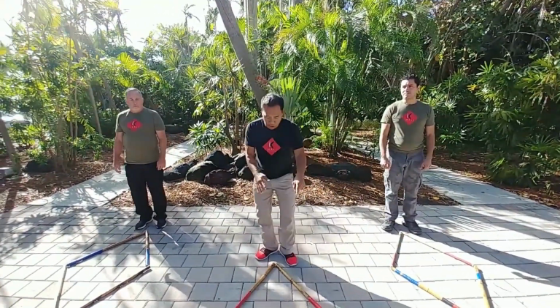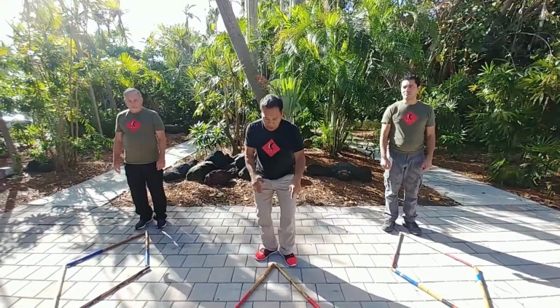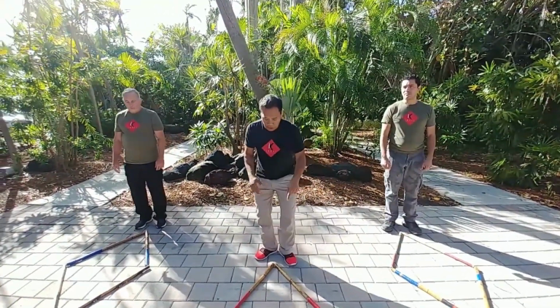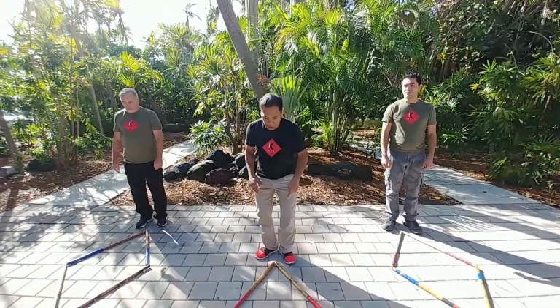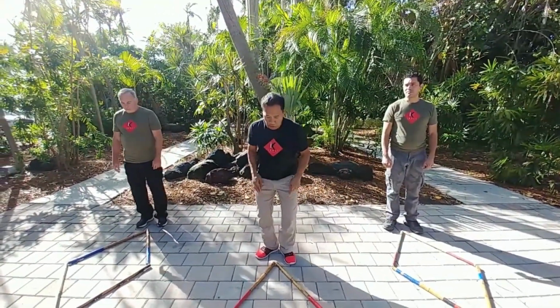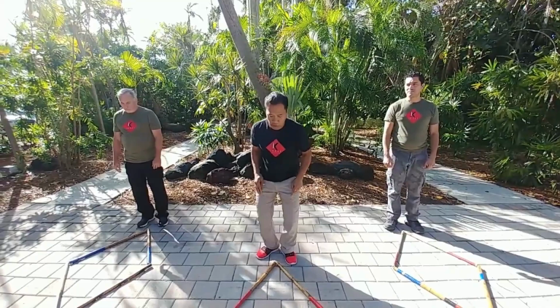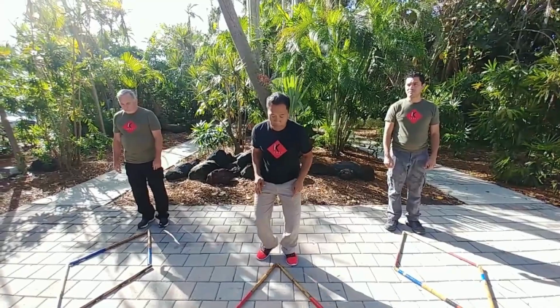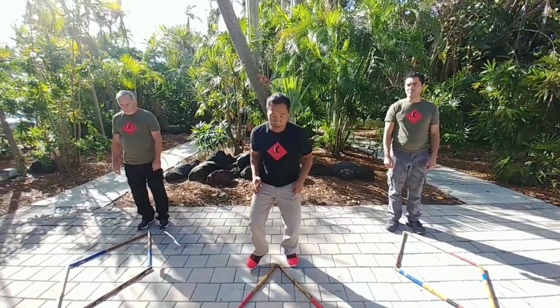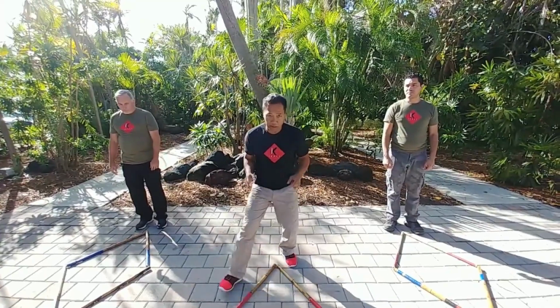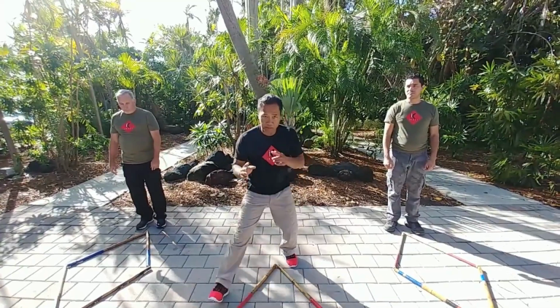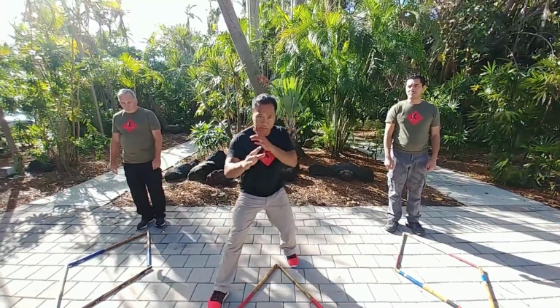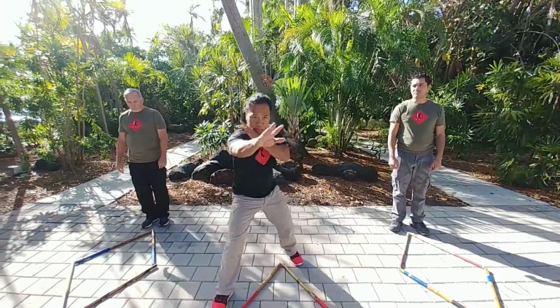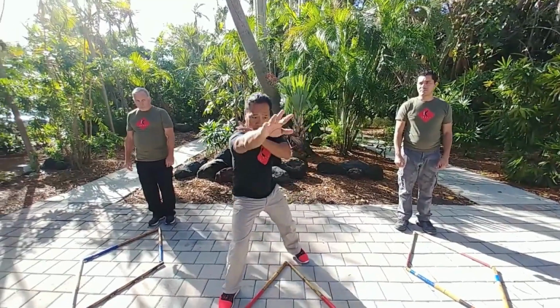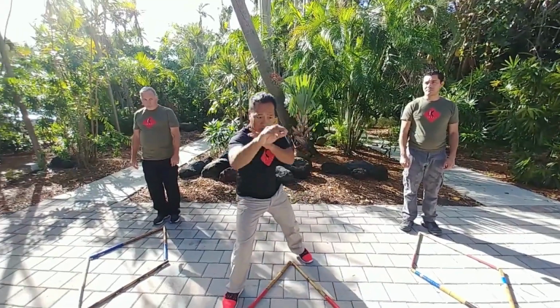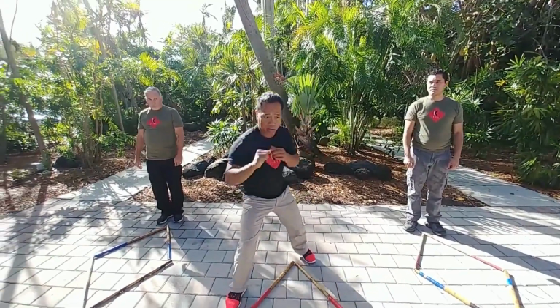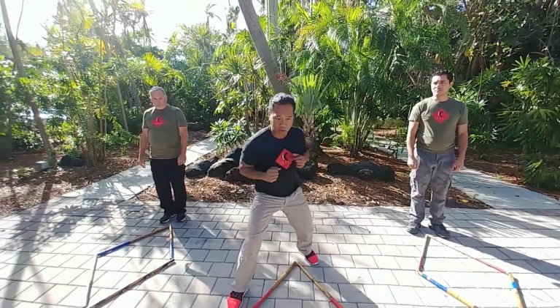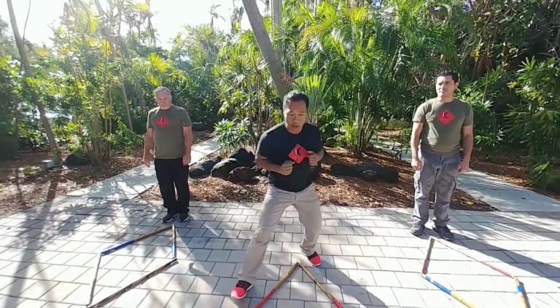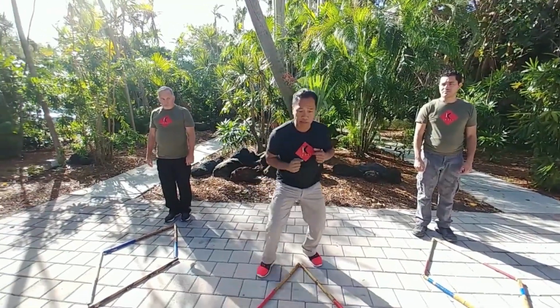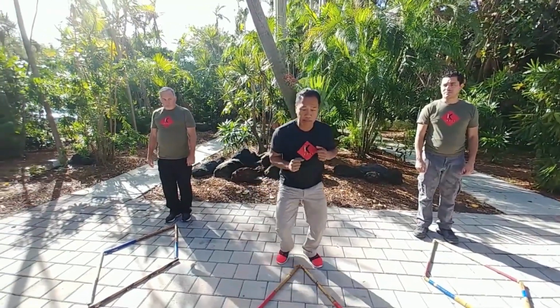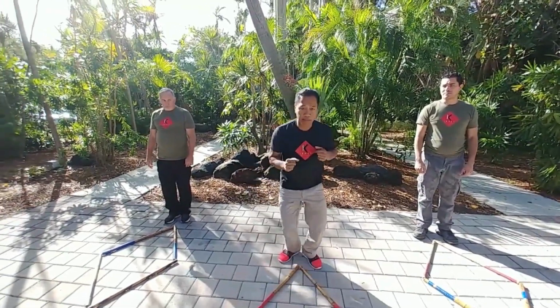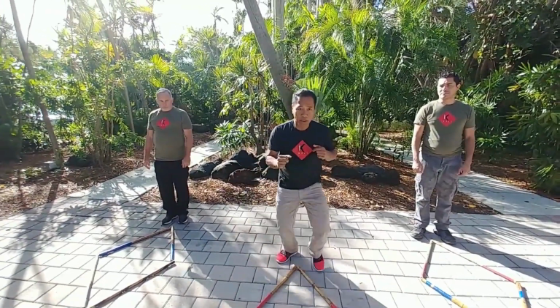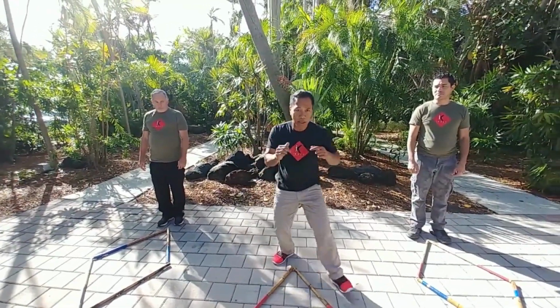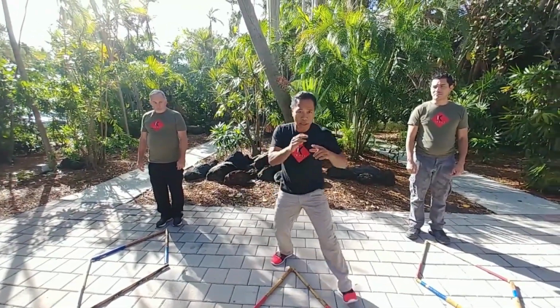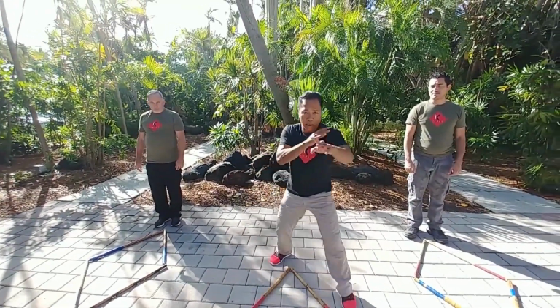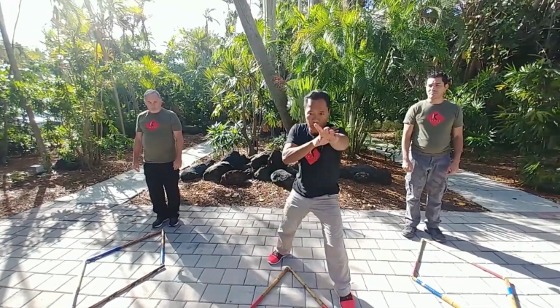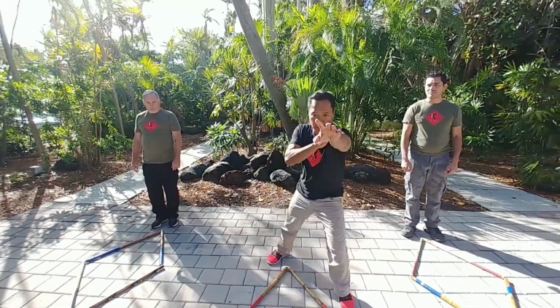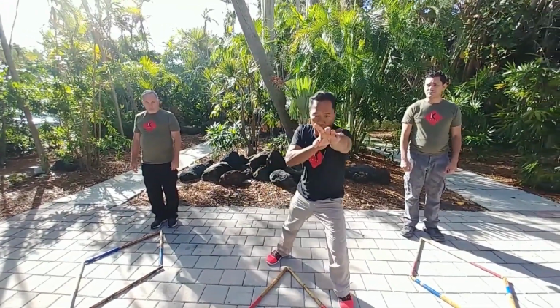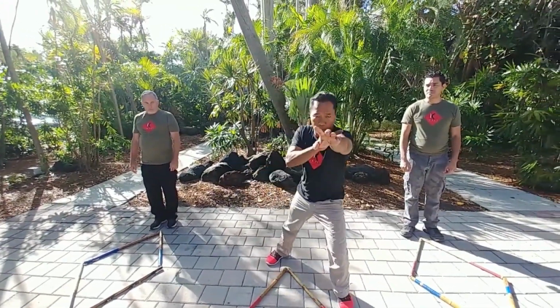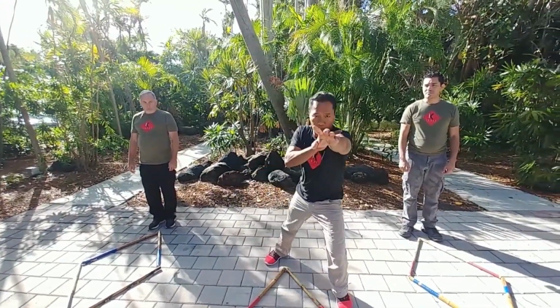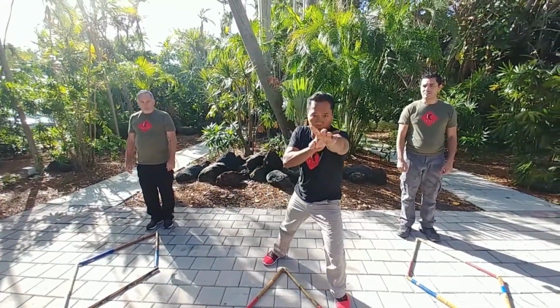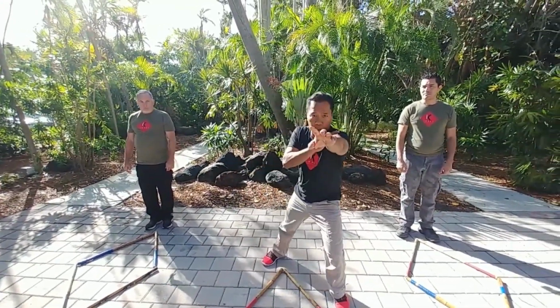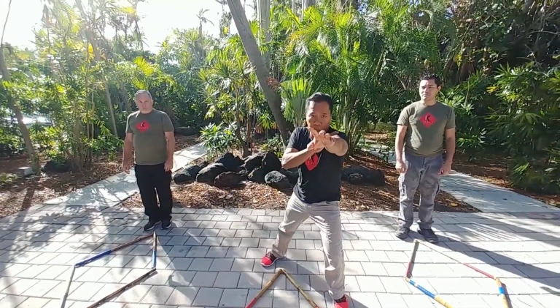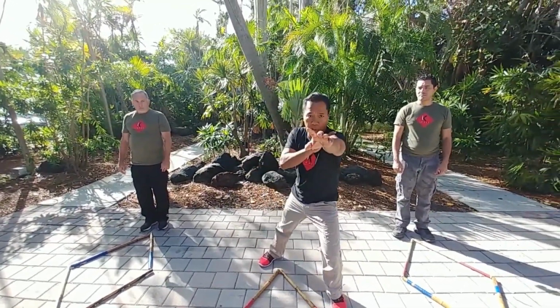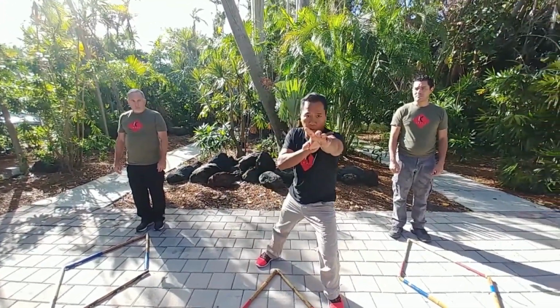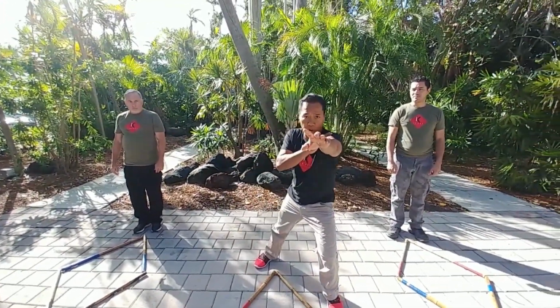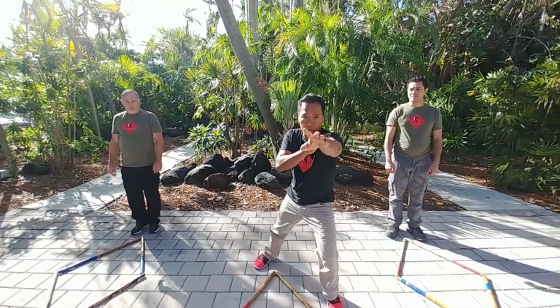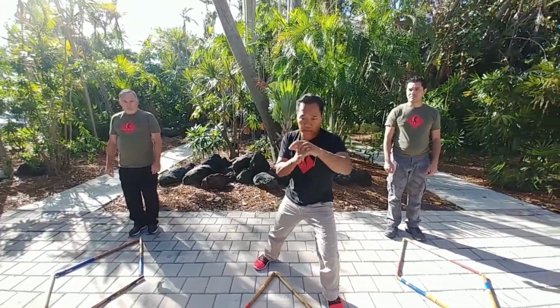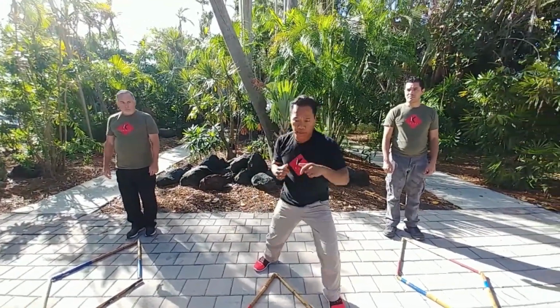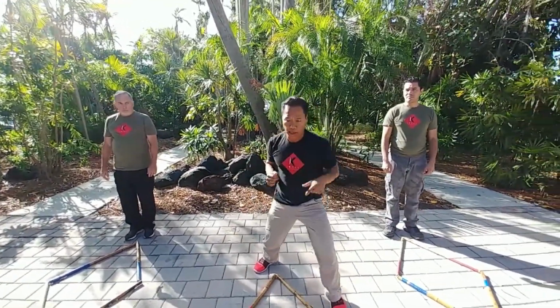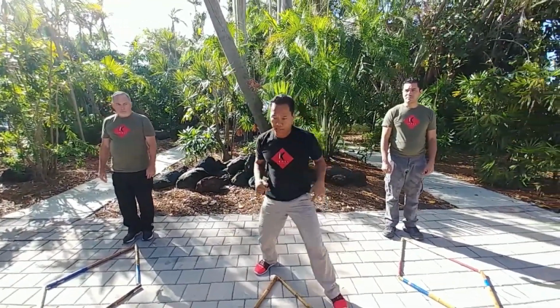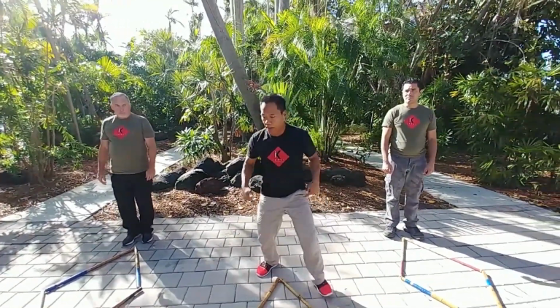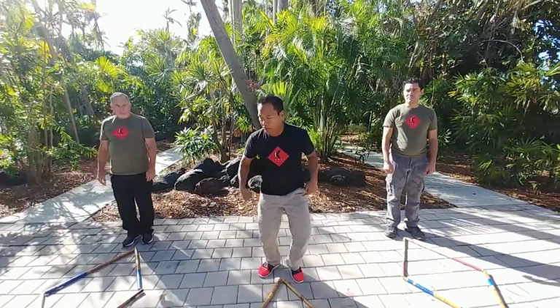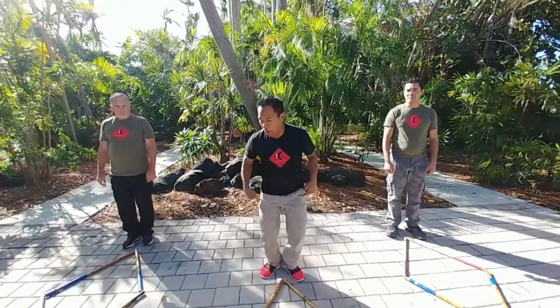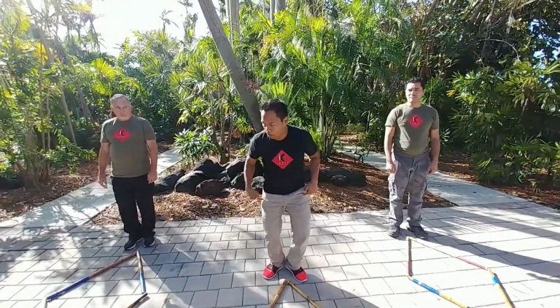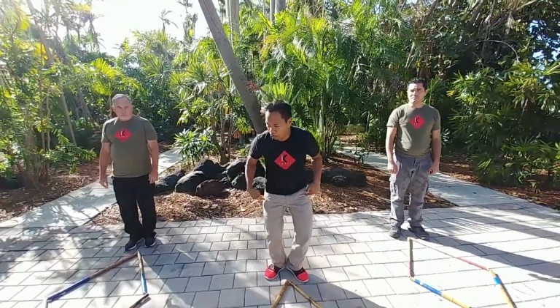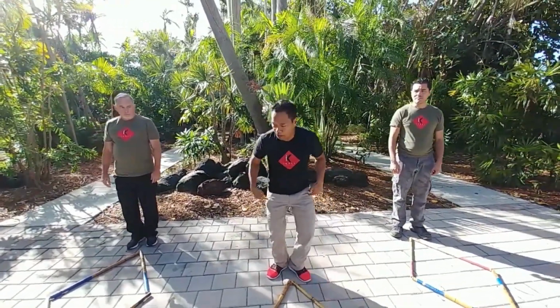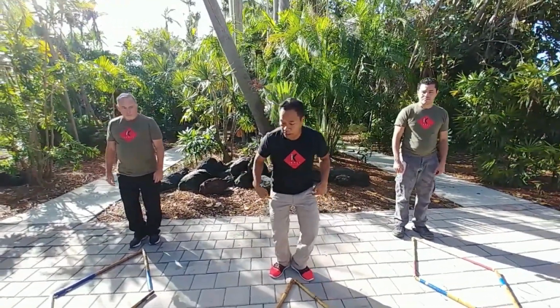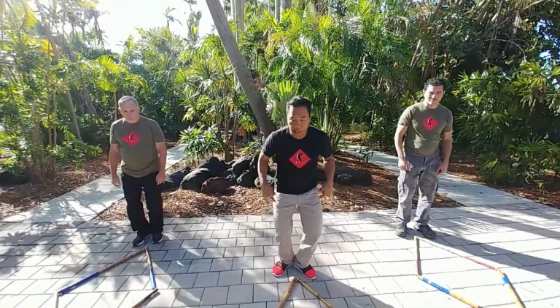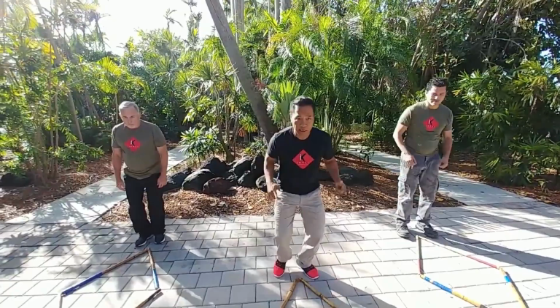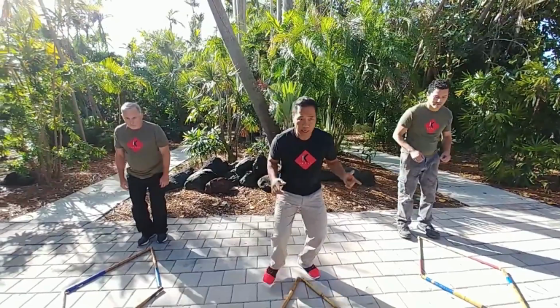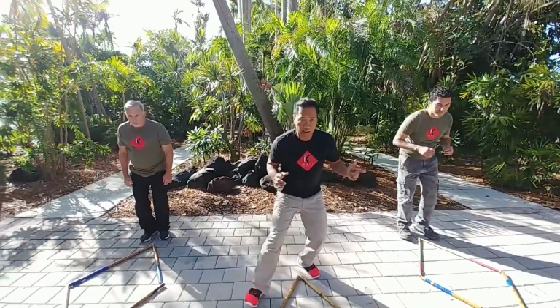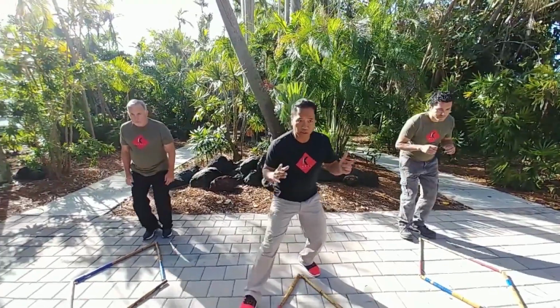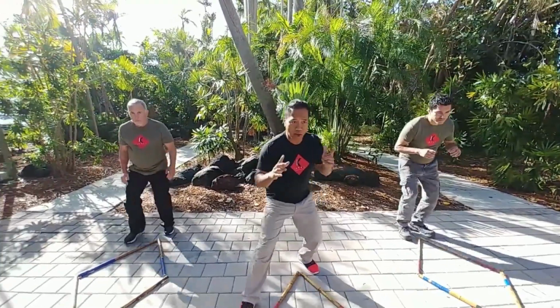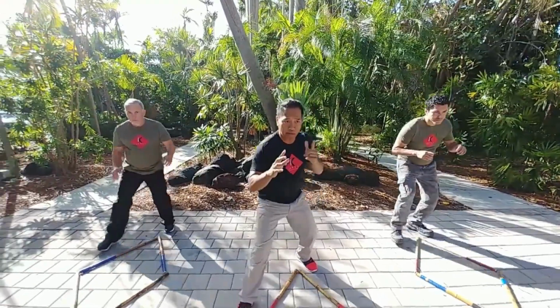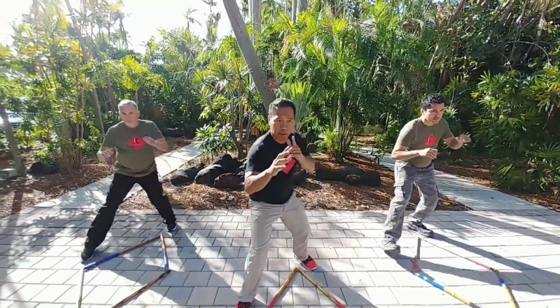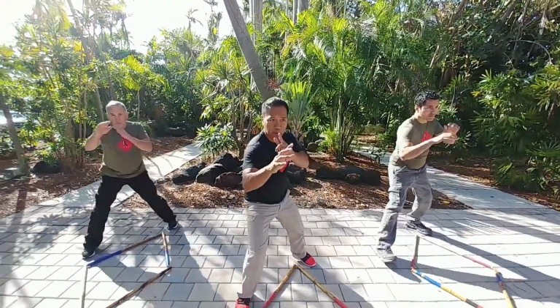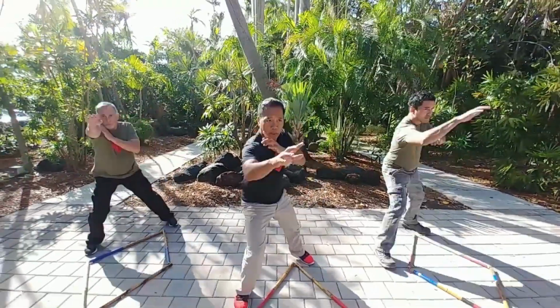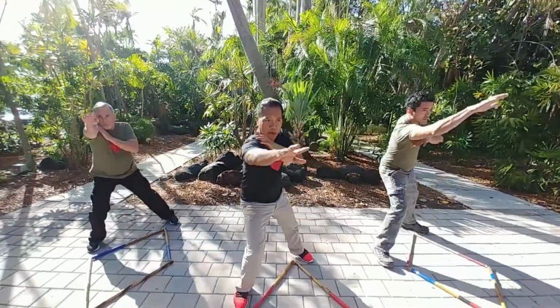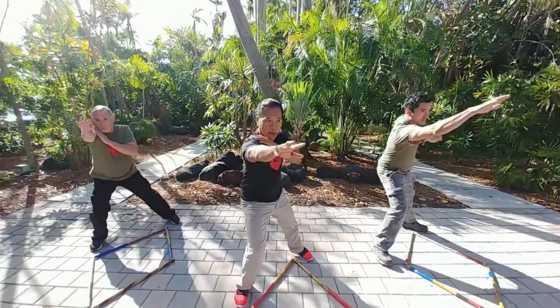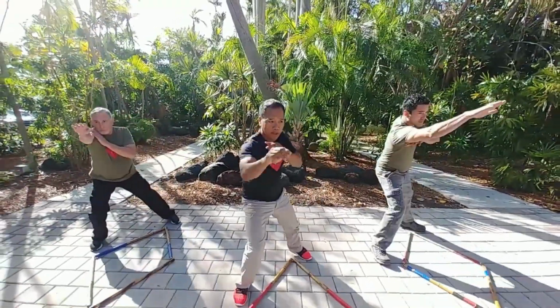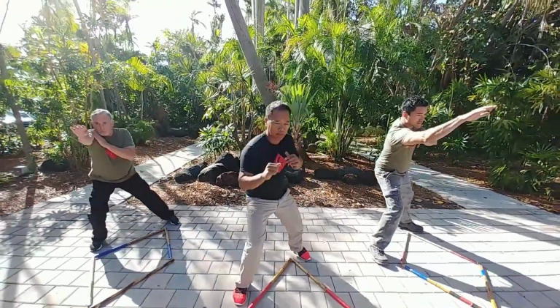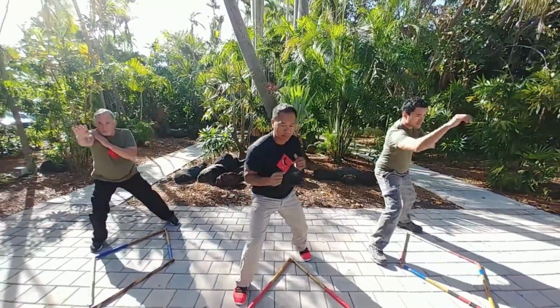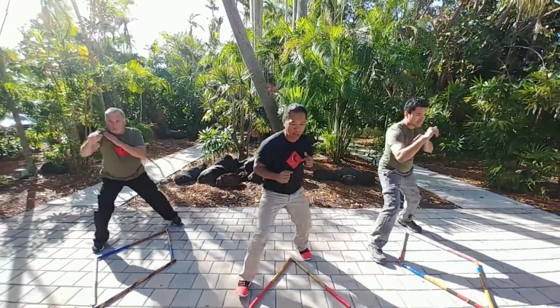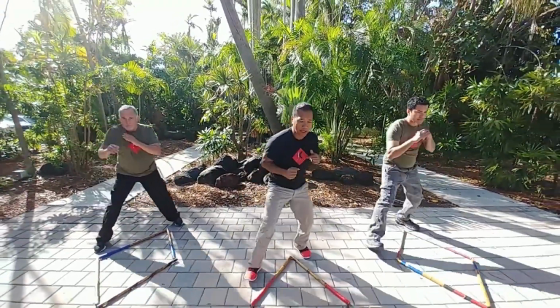So the key is to step out. Jab — you're jabbing with the spear hand, and back. Right side: jab with the spear hand, and back.